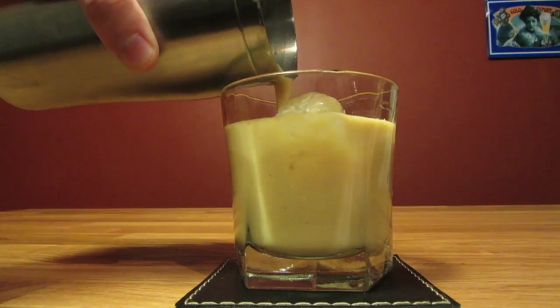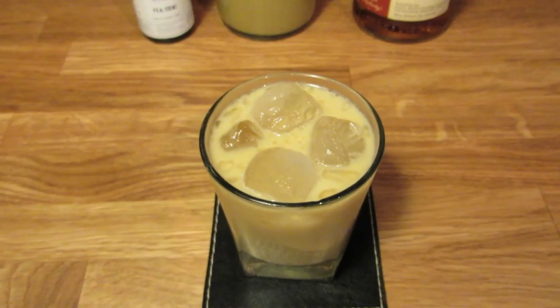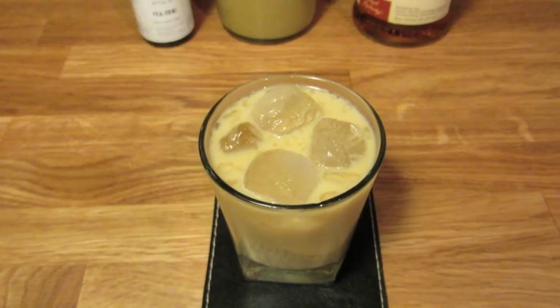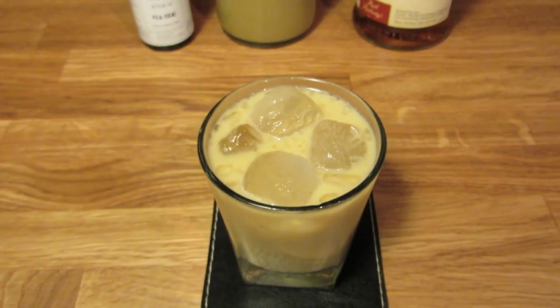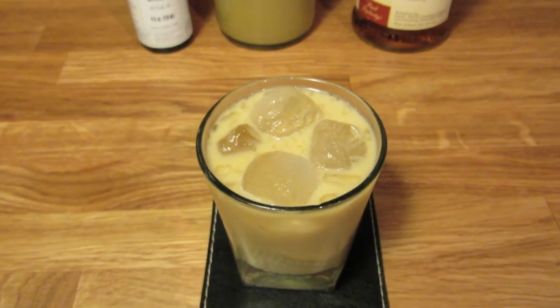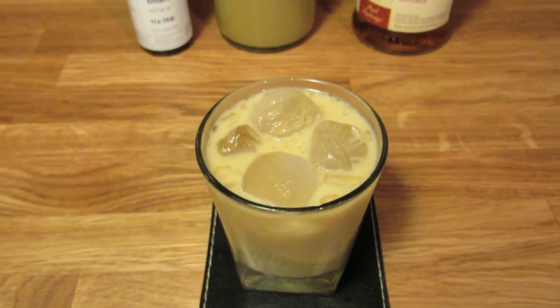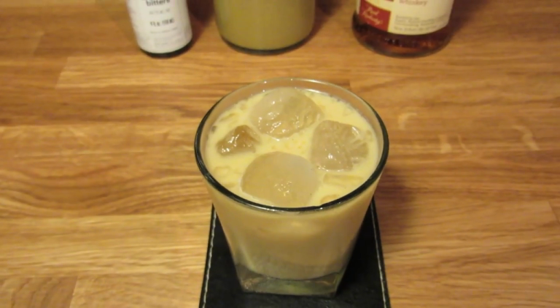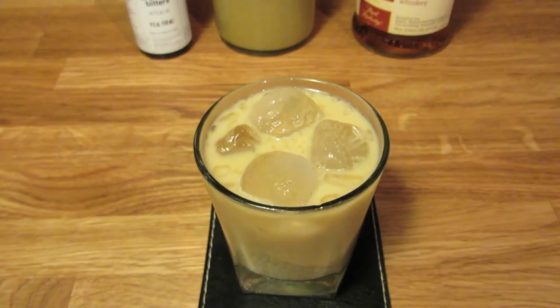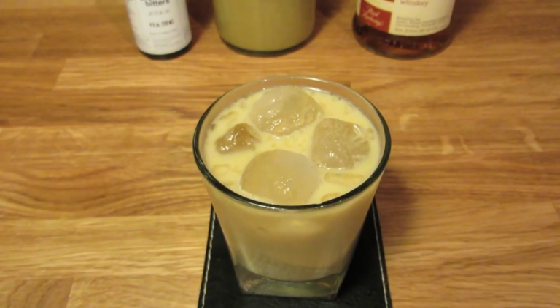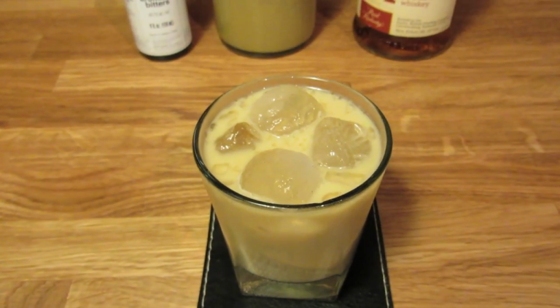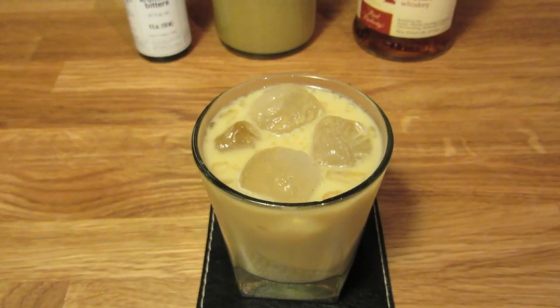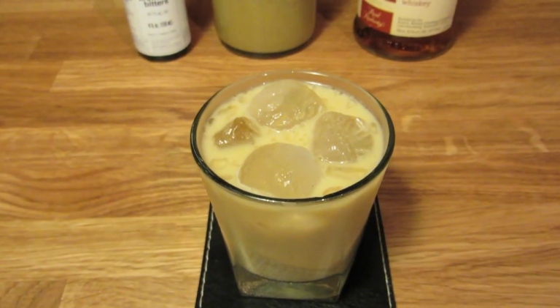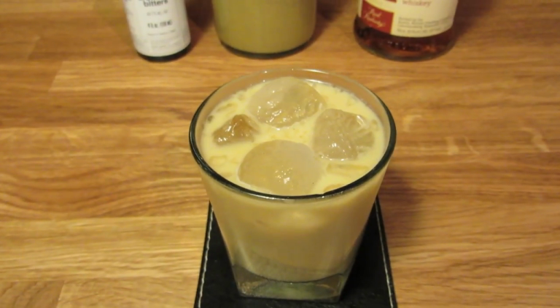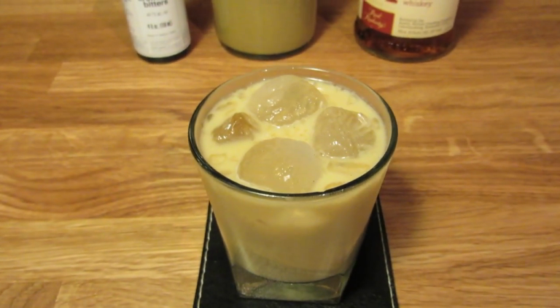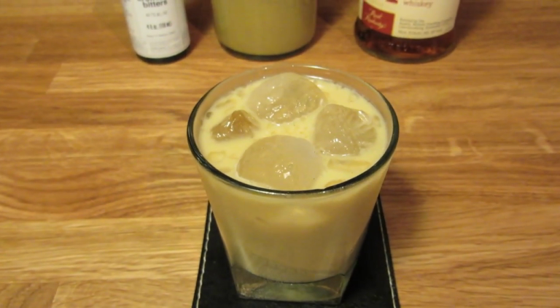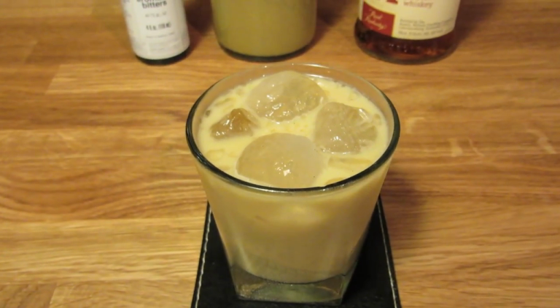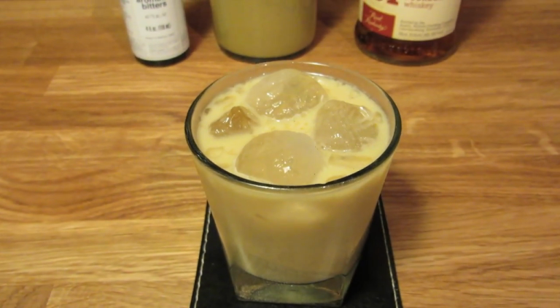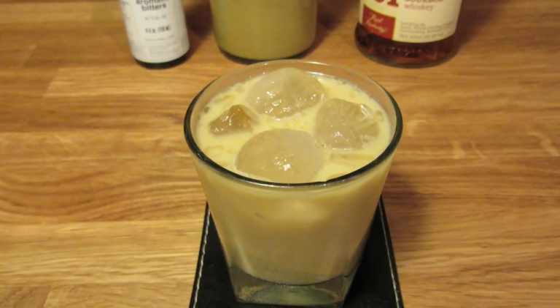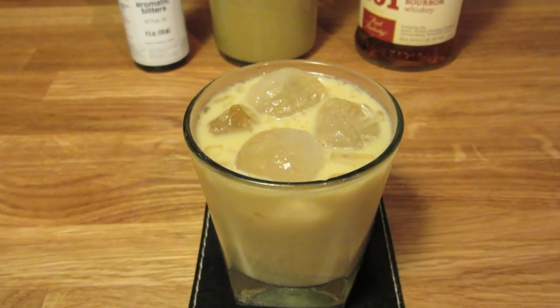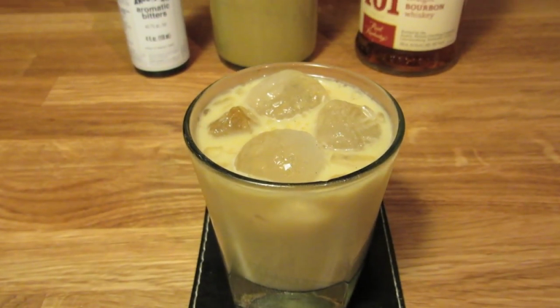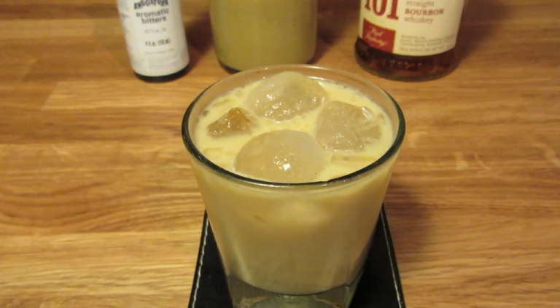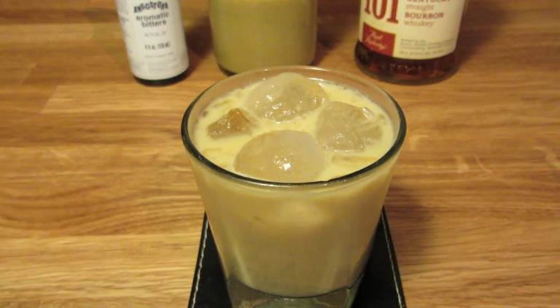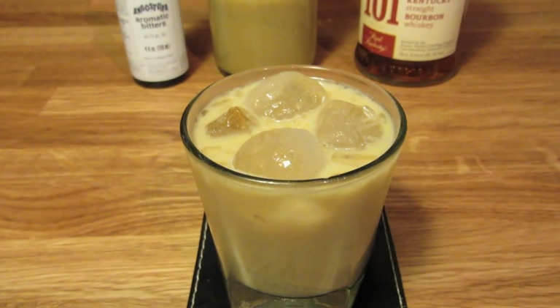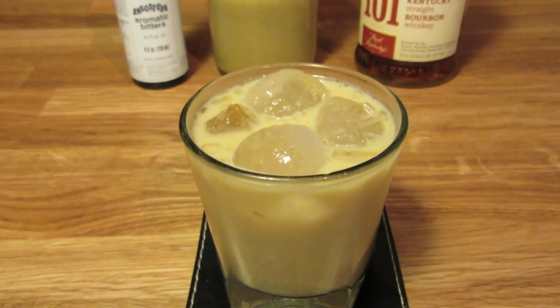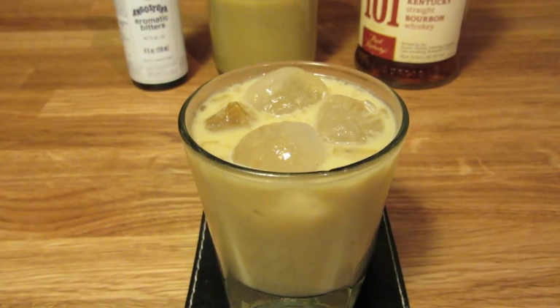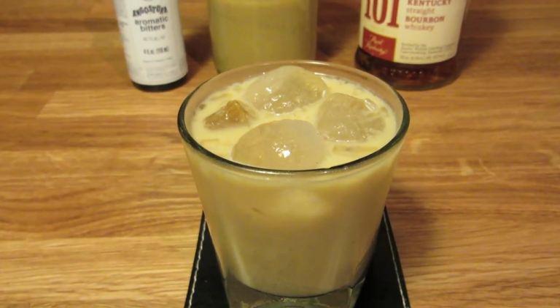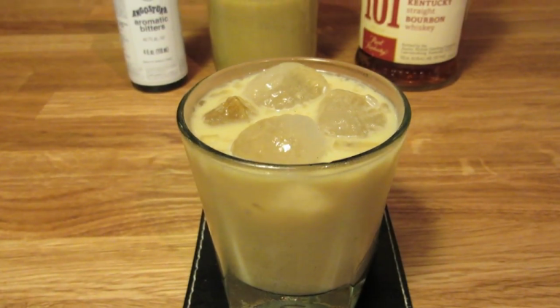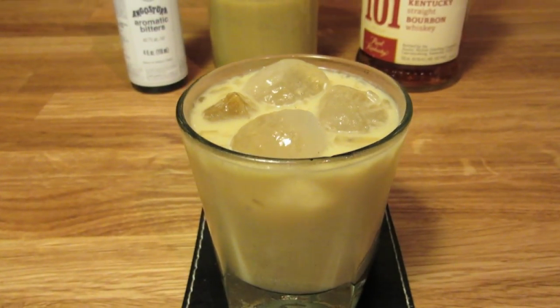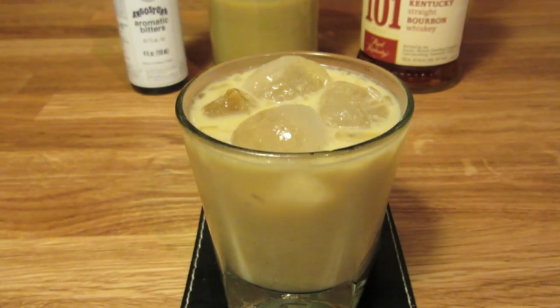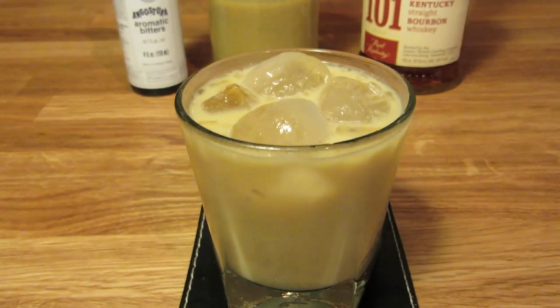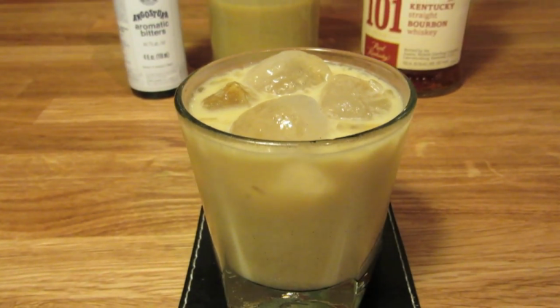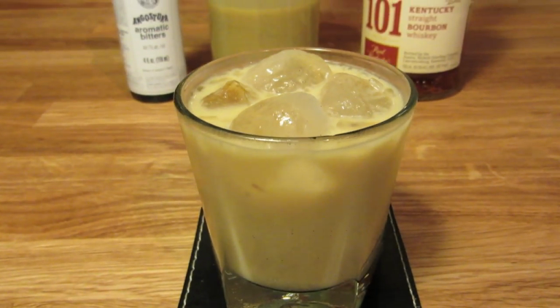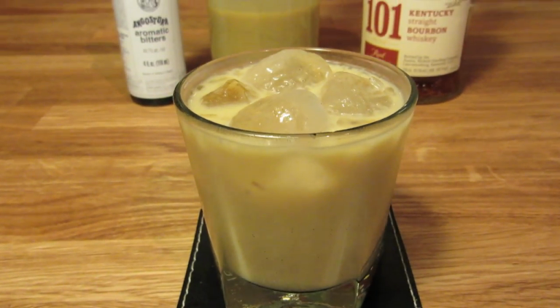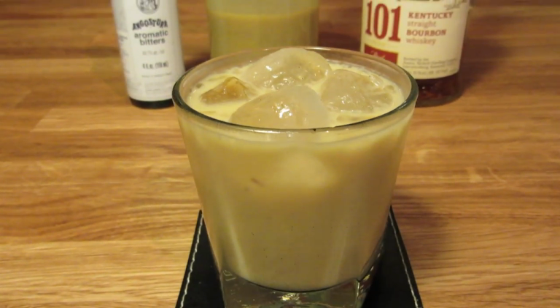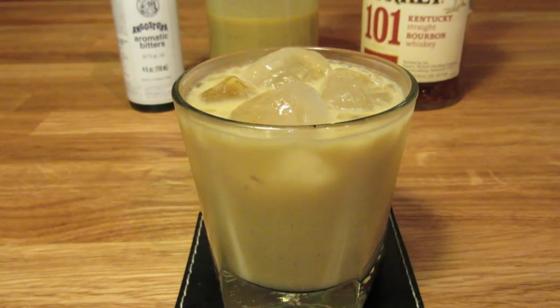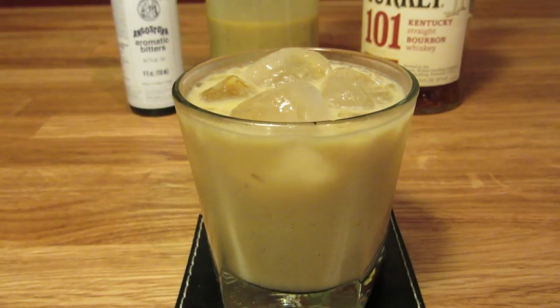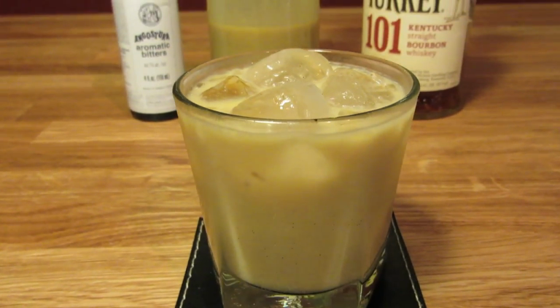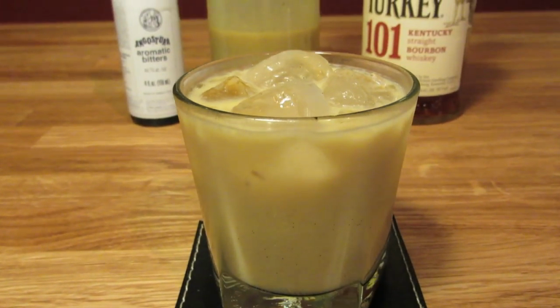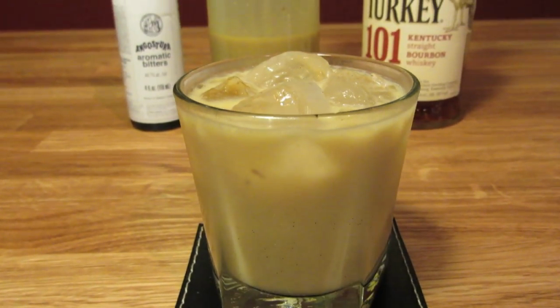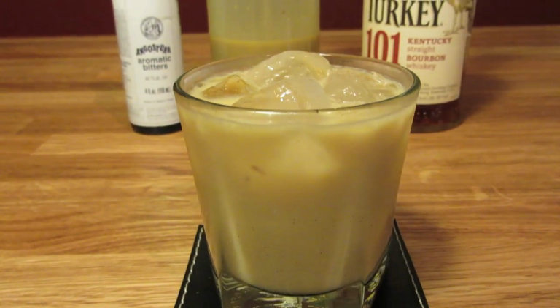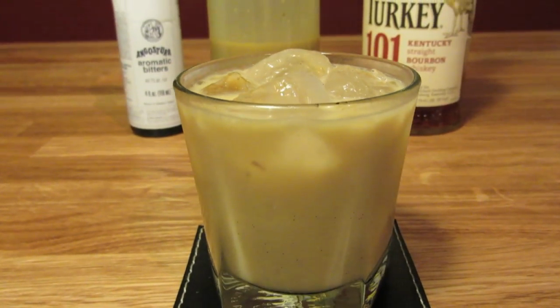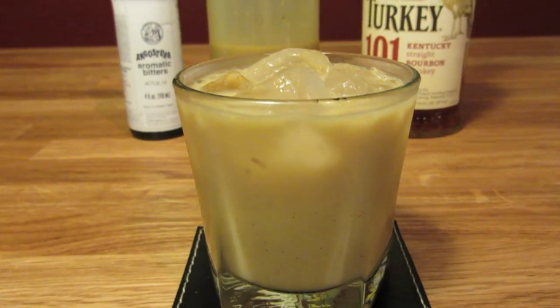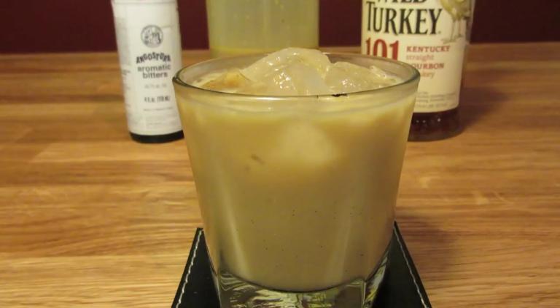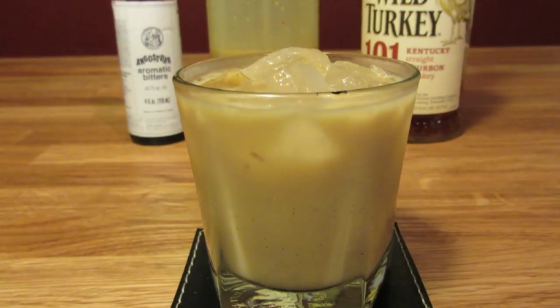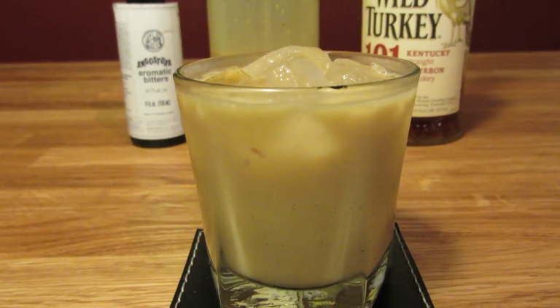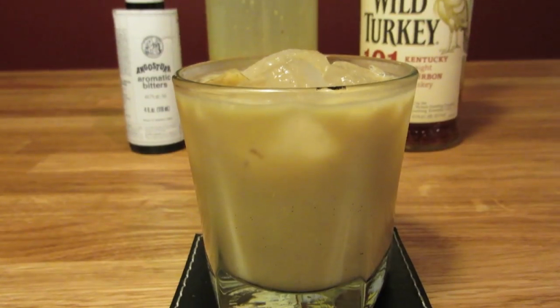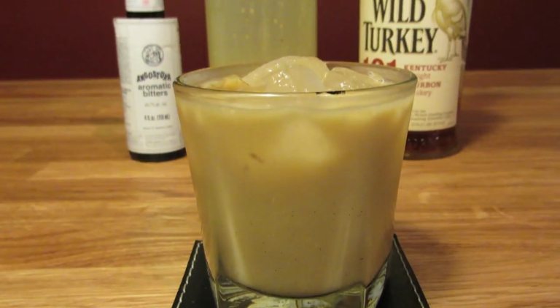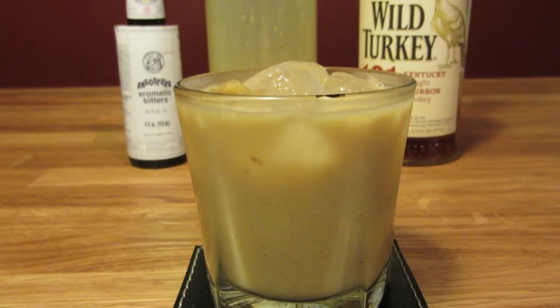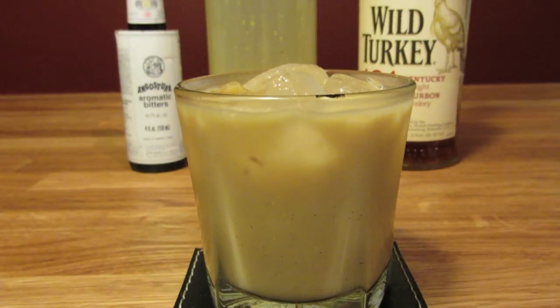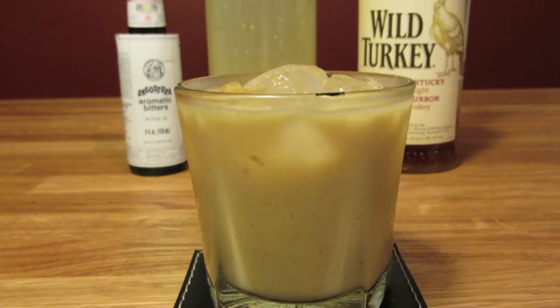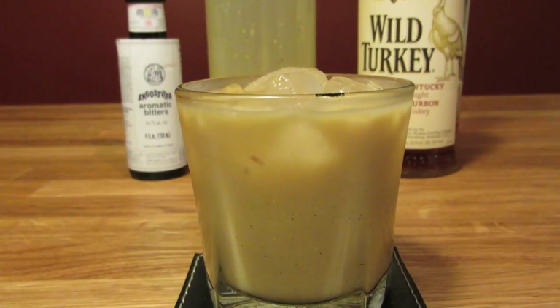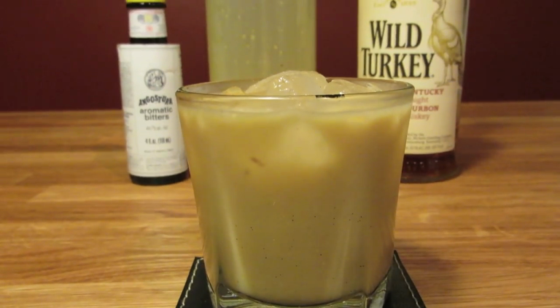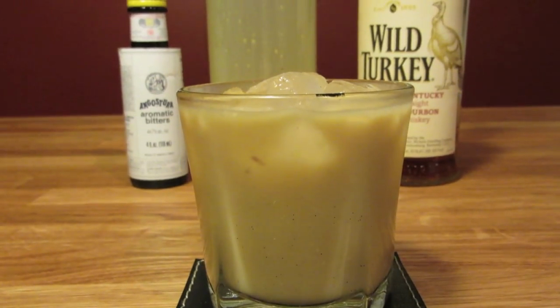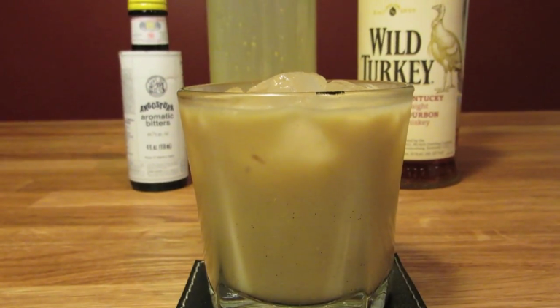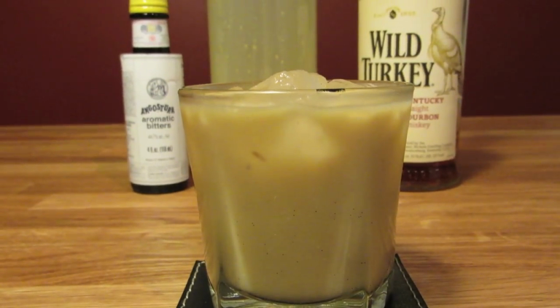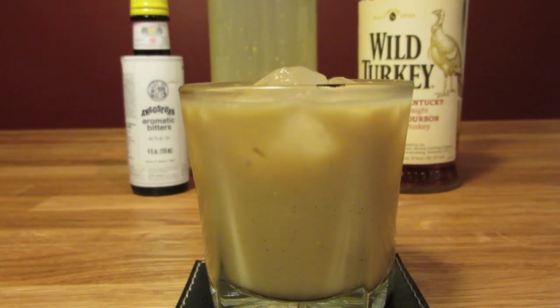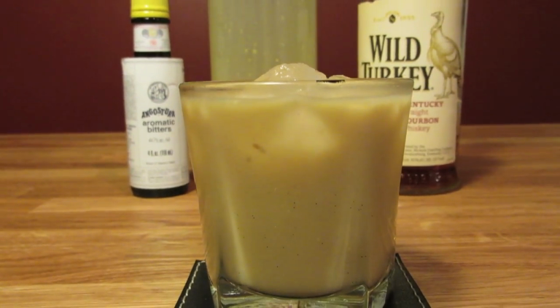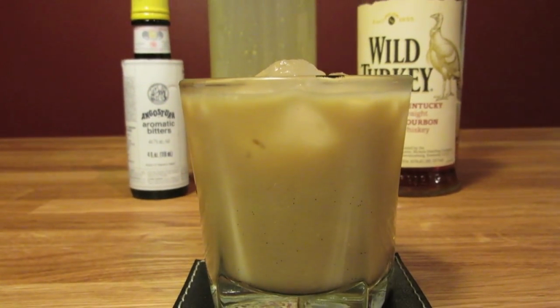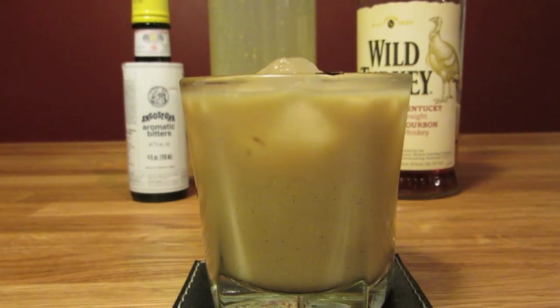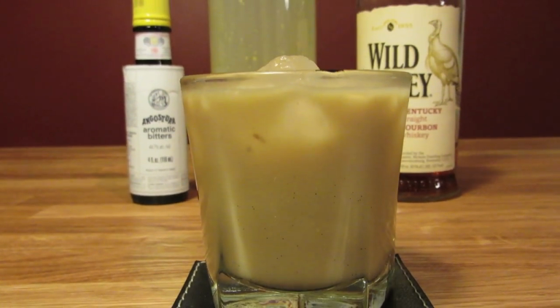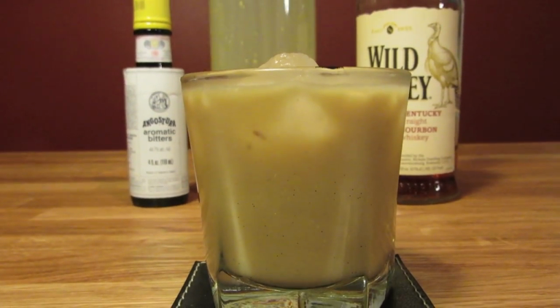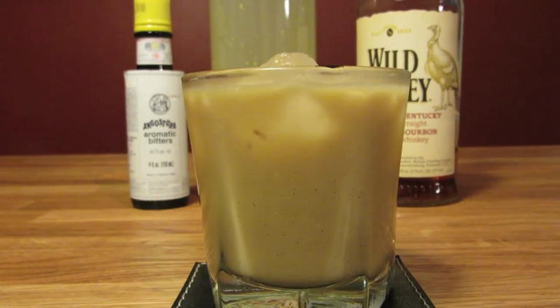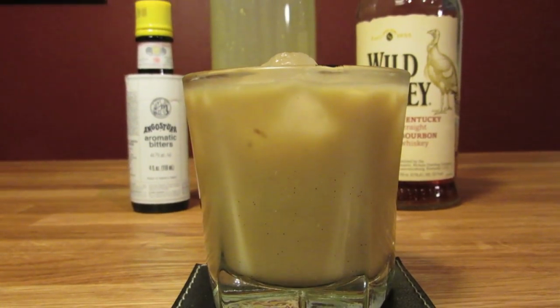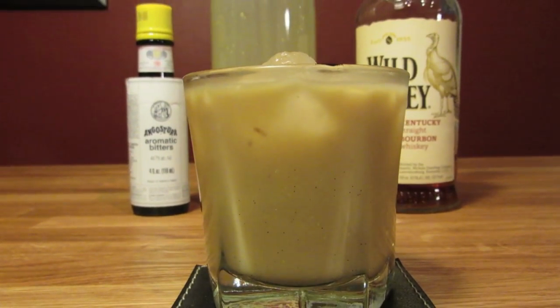No need to garnish this one, and that's all there is to it. The caretaker. The Jack Torrance. Enjoy.